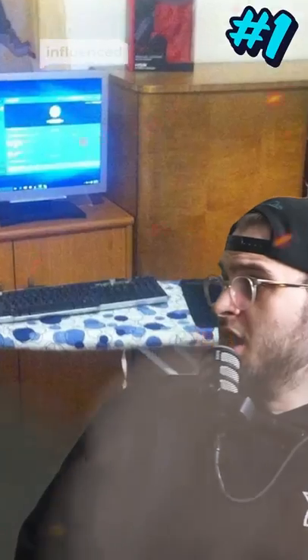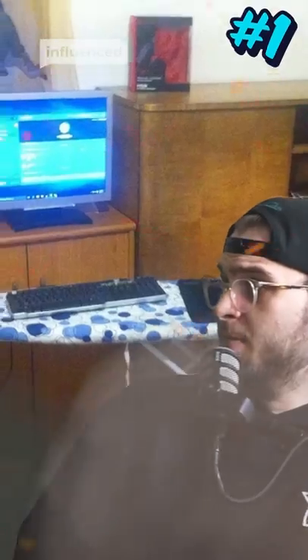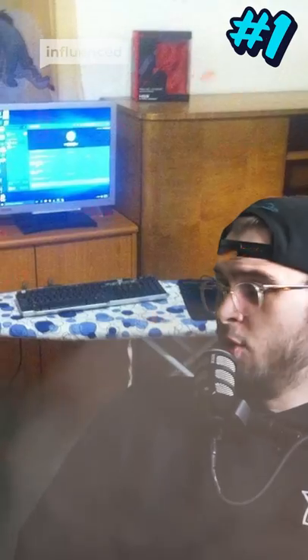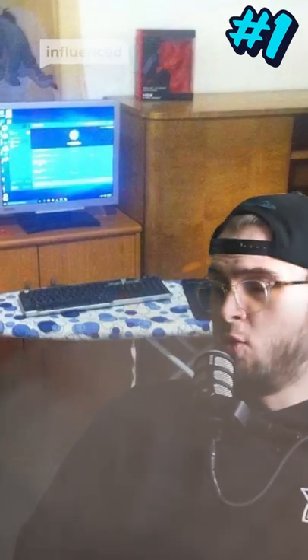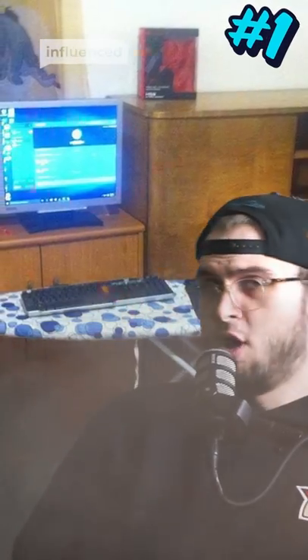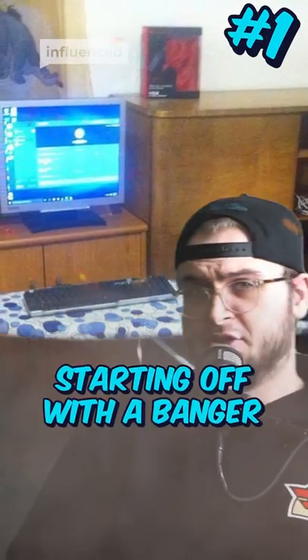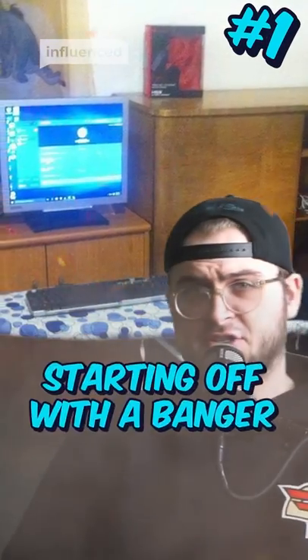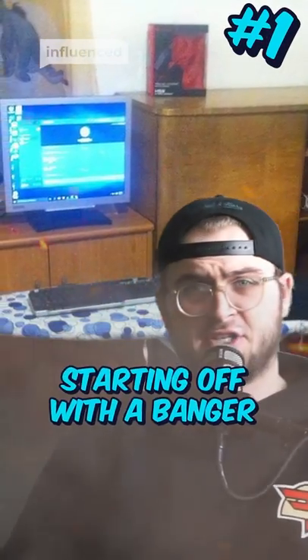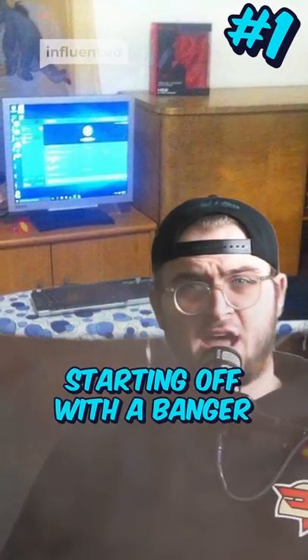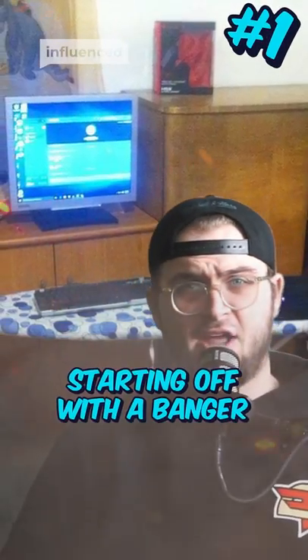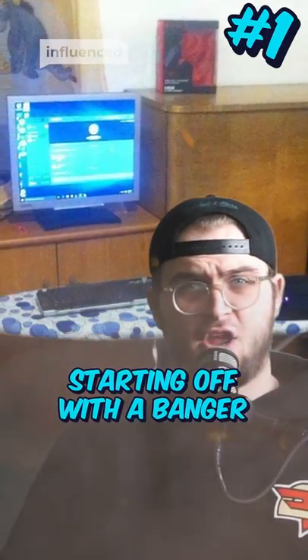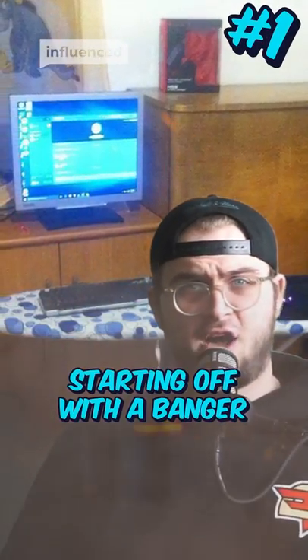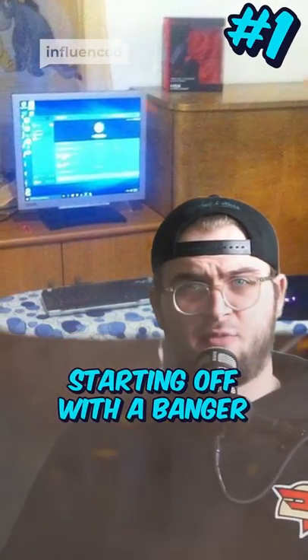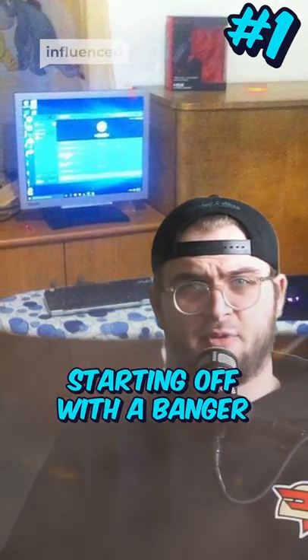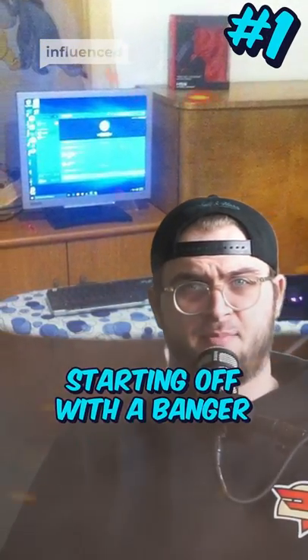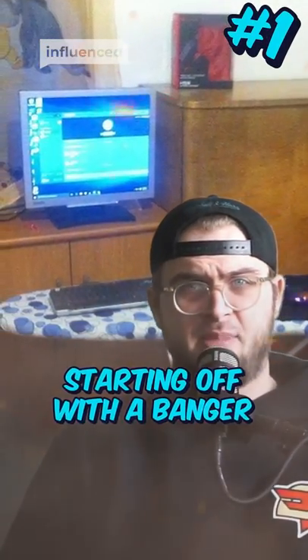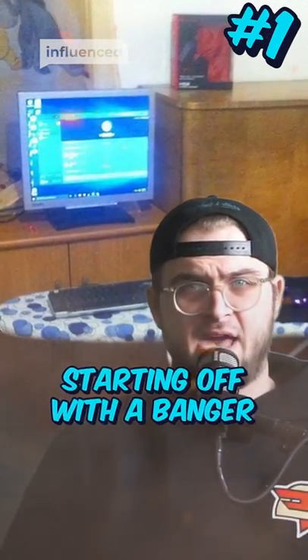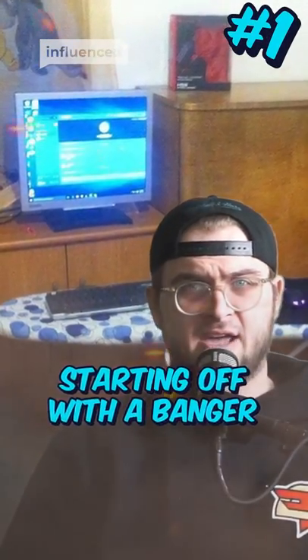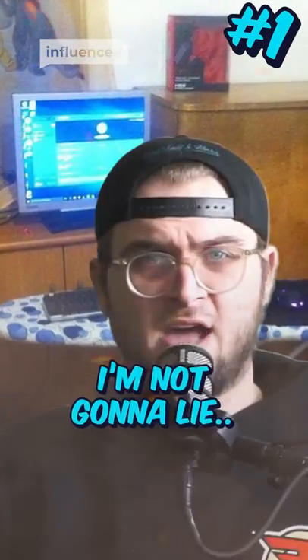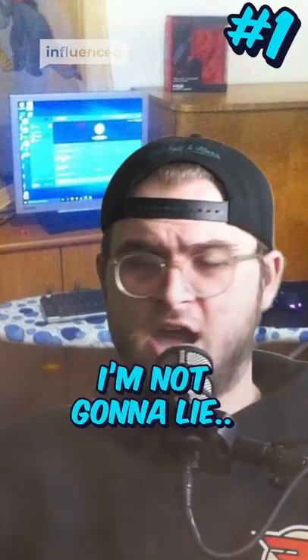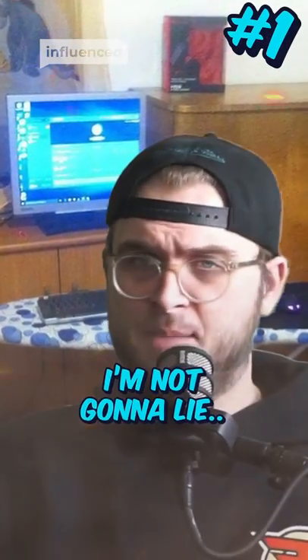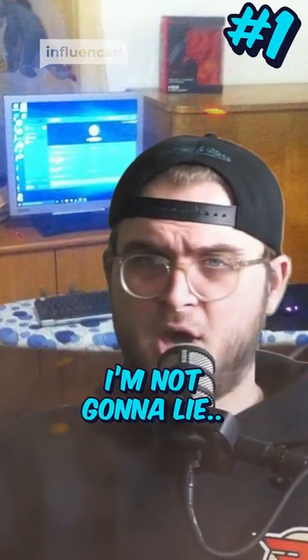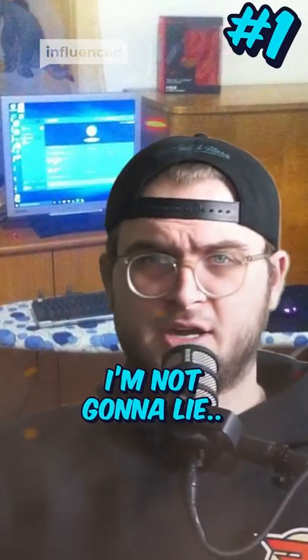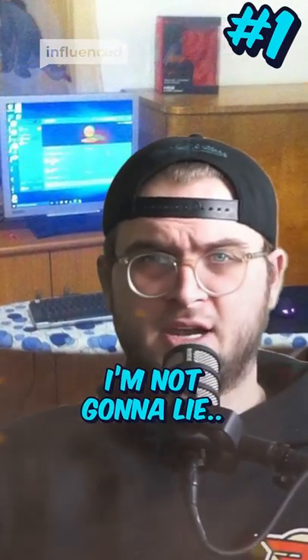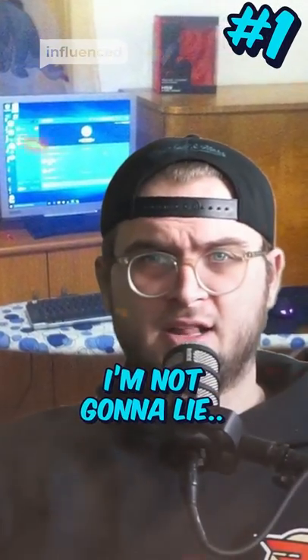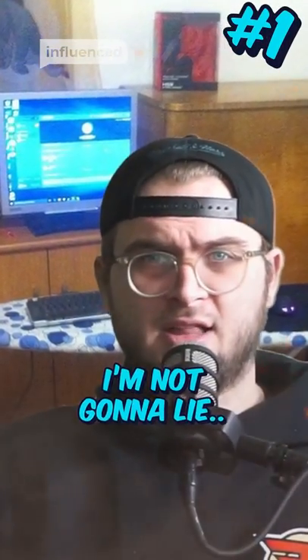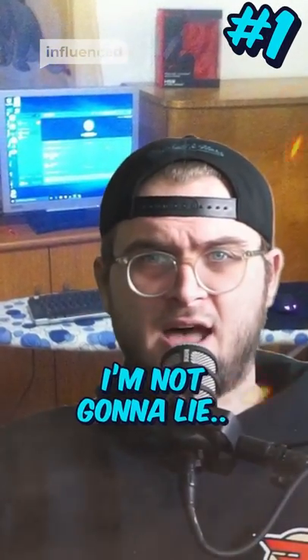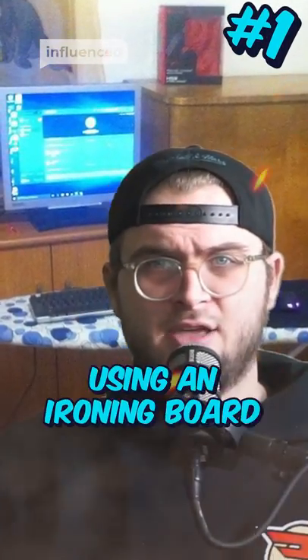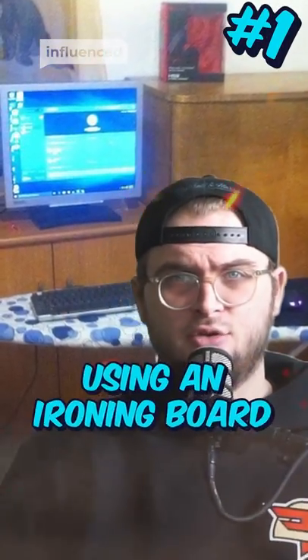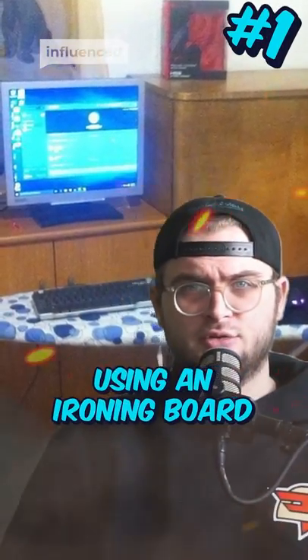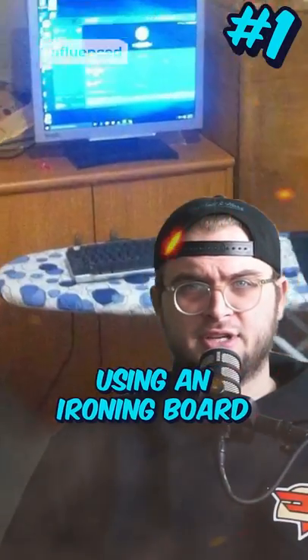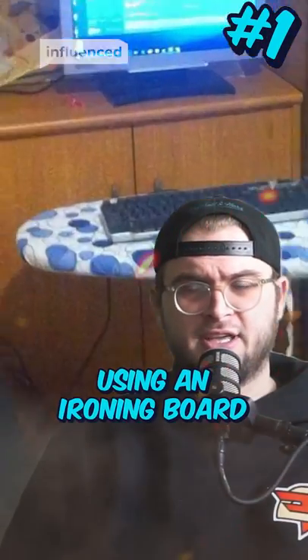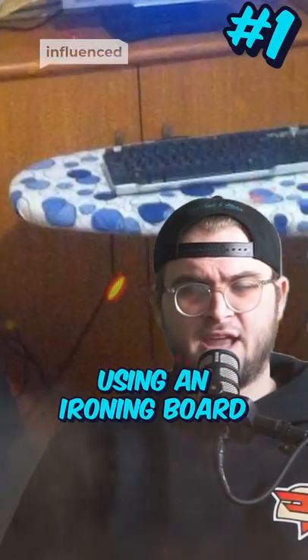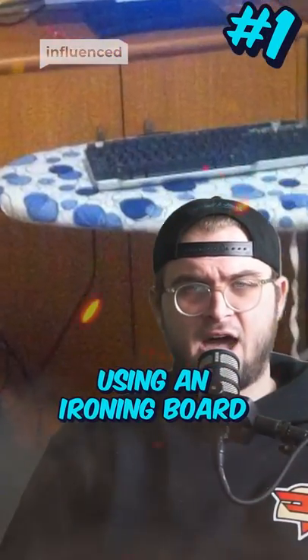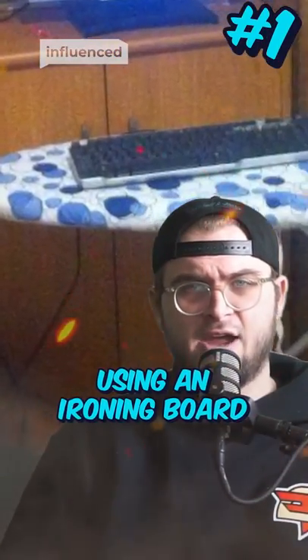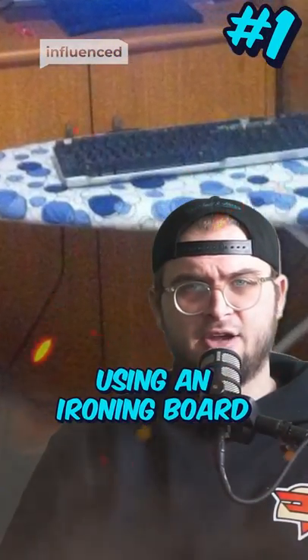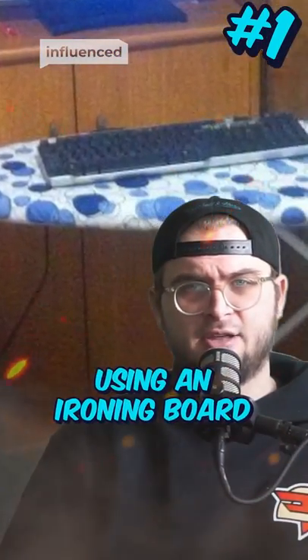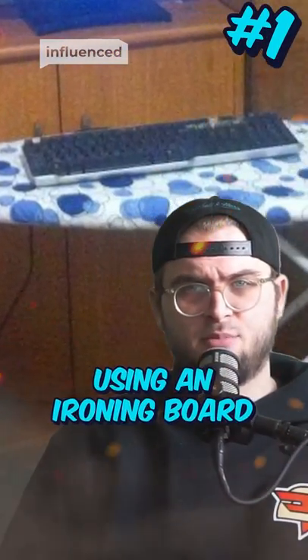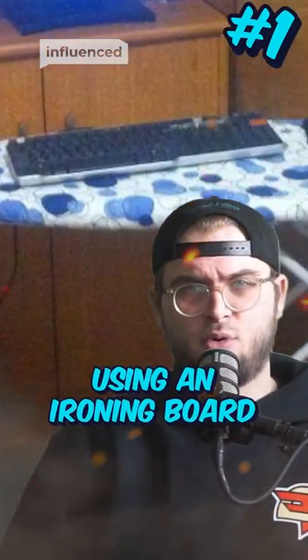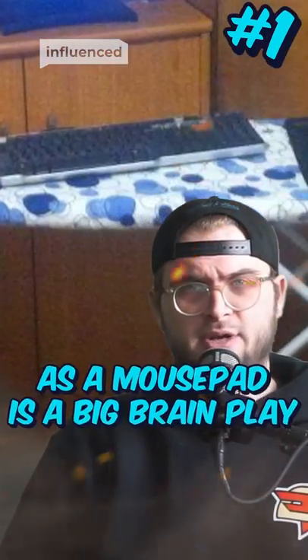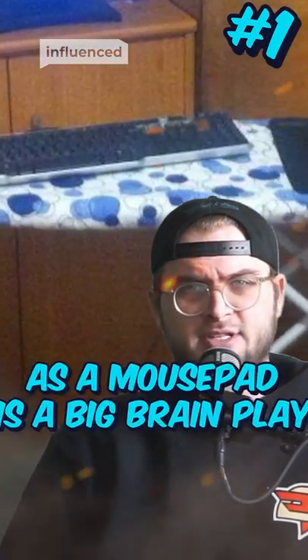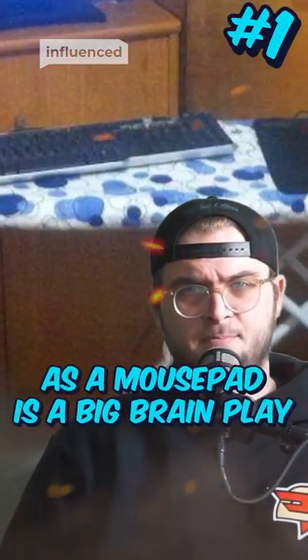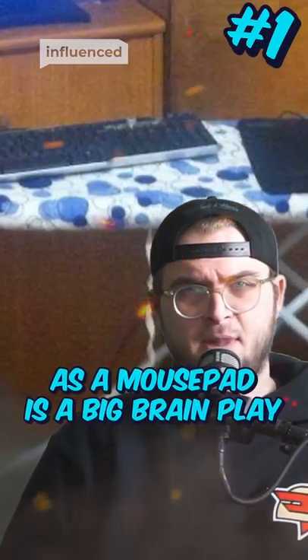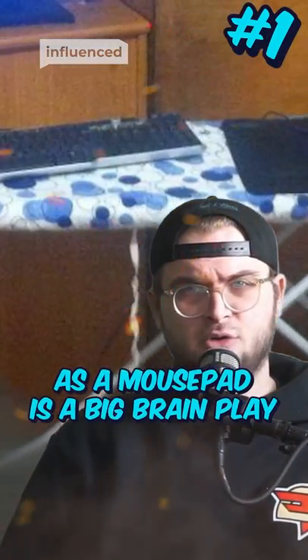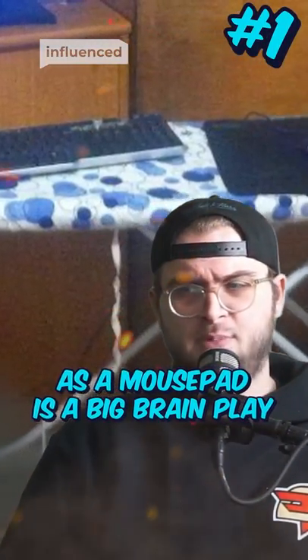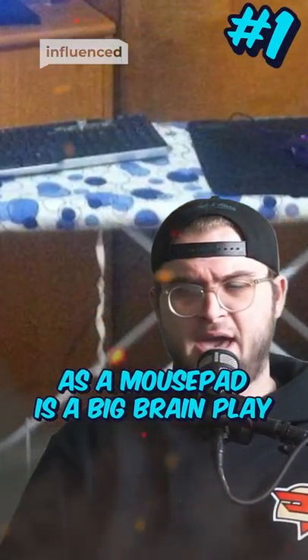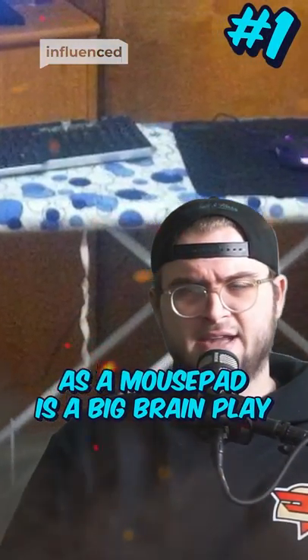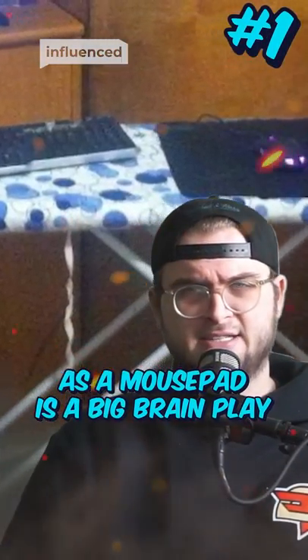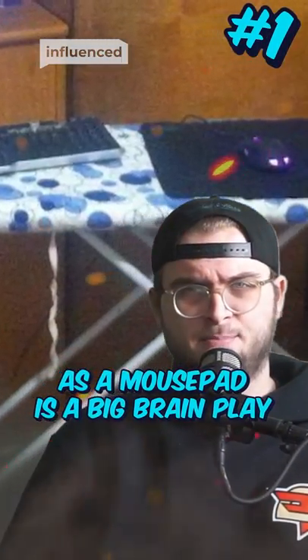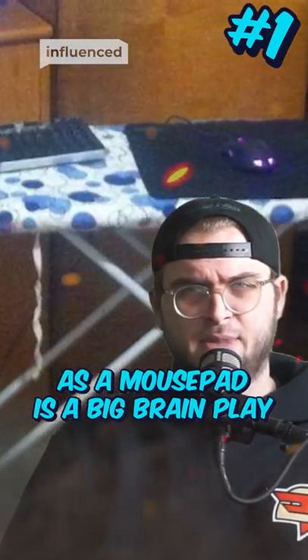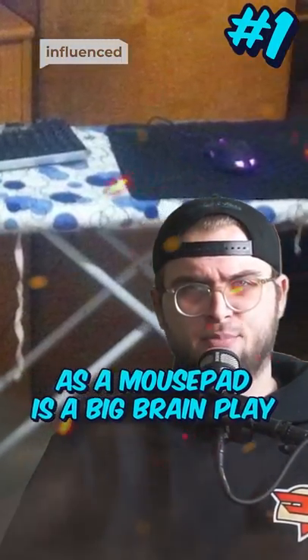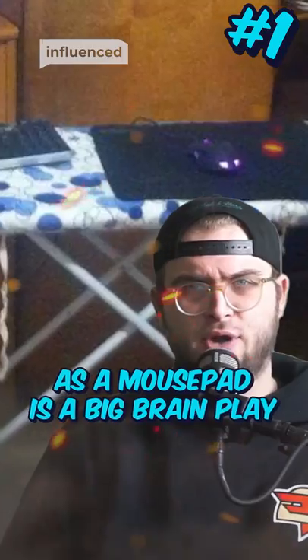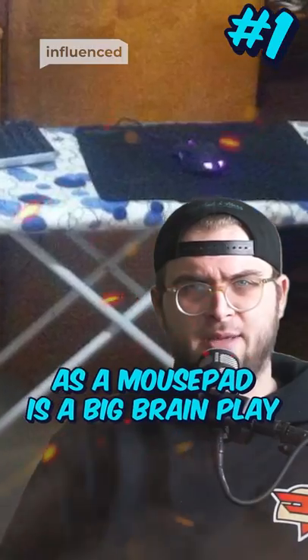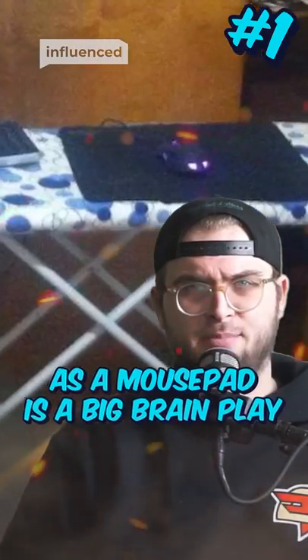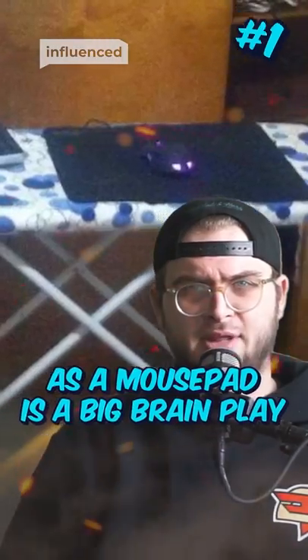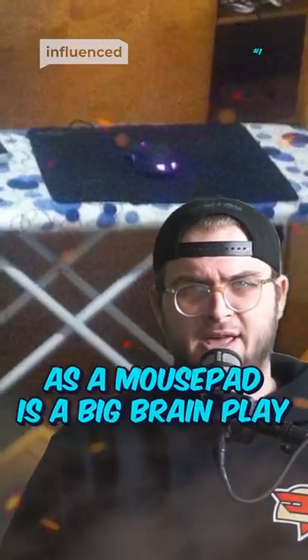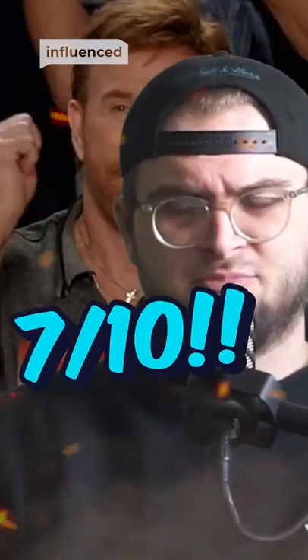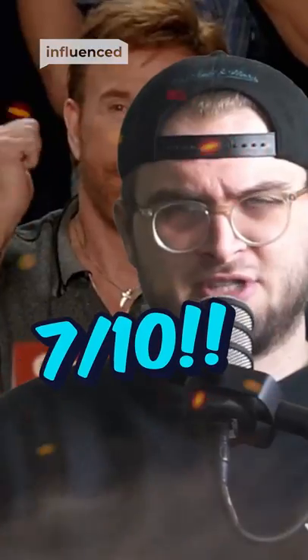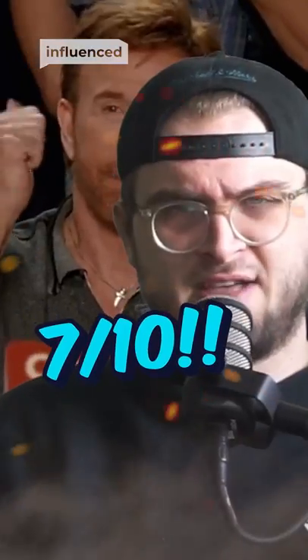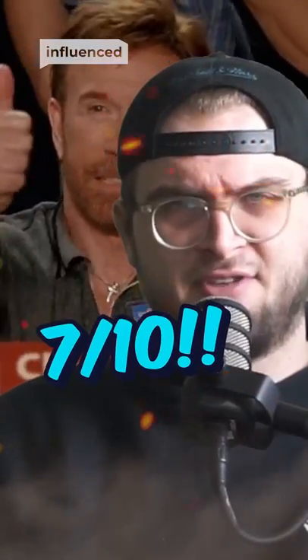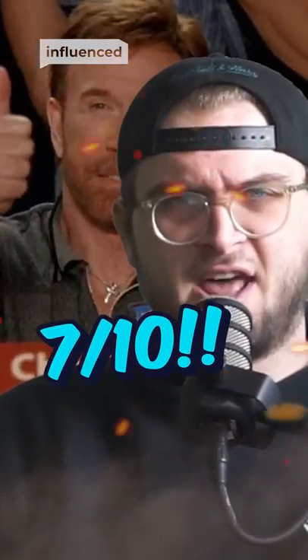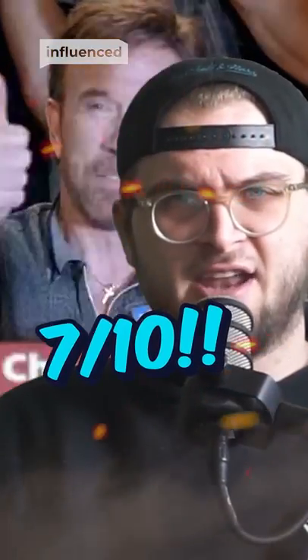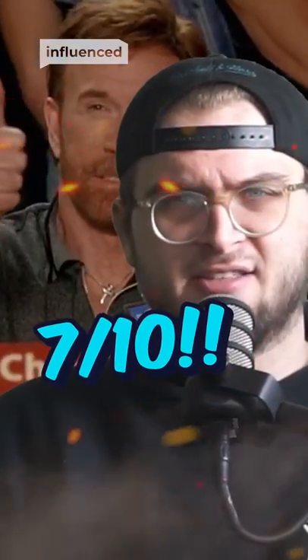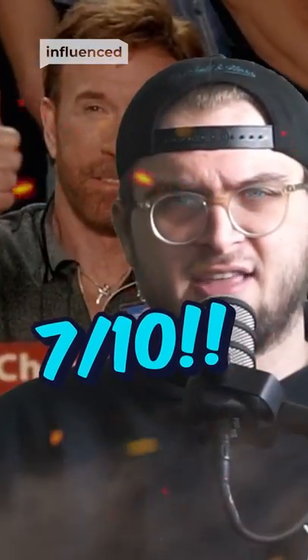Number 1. Starting off with a banger. I'm not gonna lie — using an ironing board as a mouse pad is a big brain play. 7 out of 10.